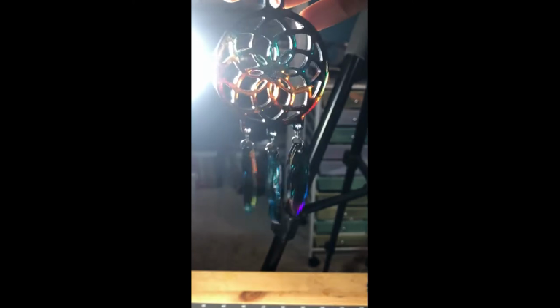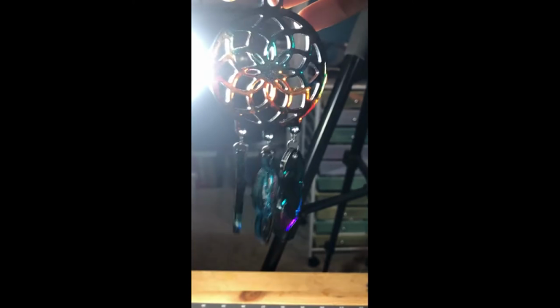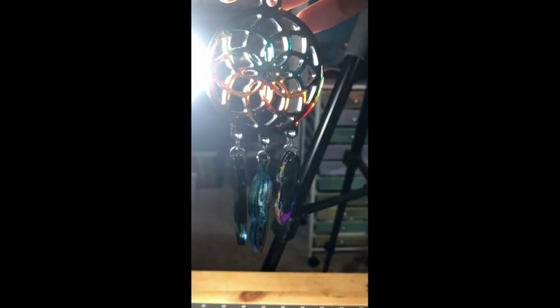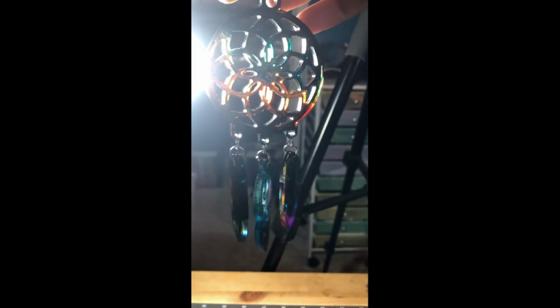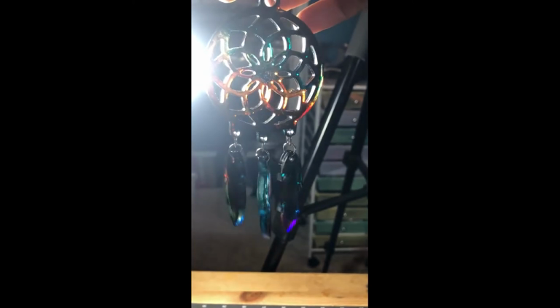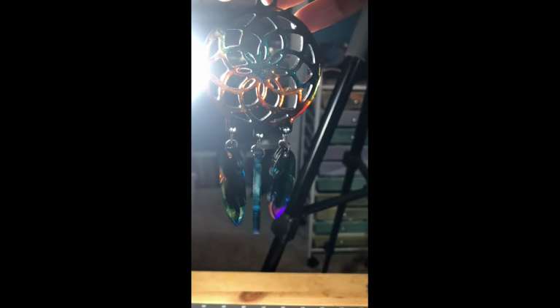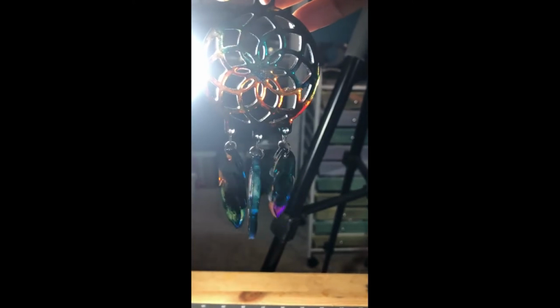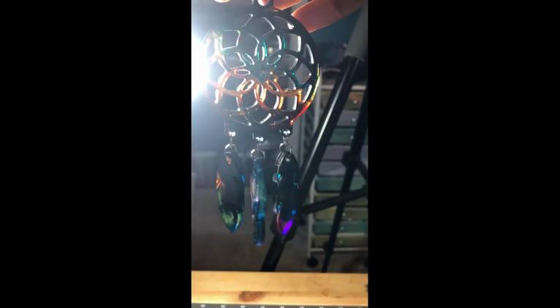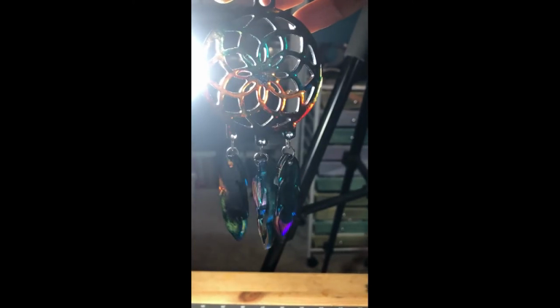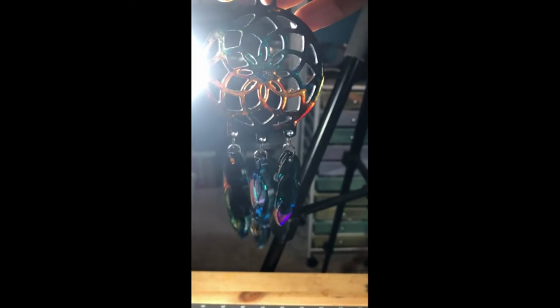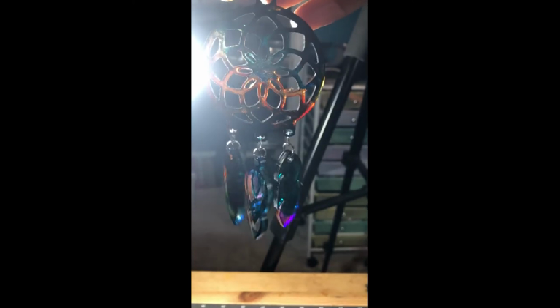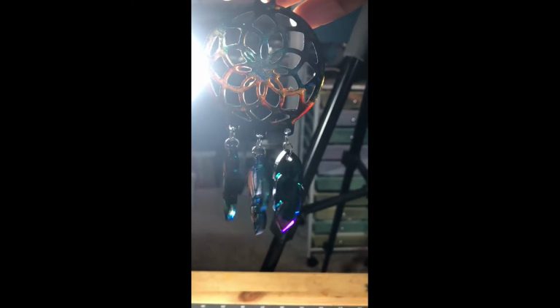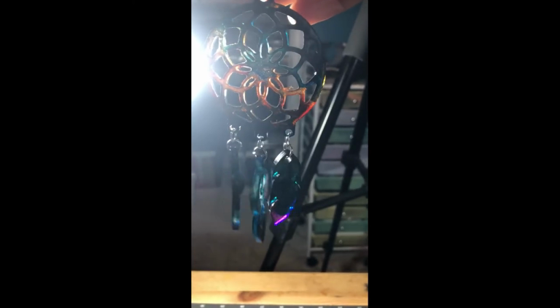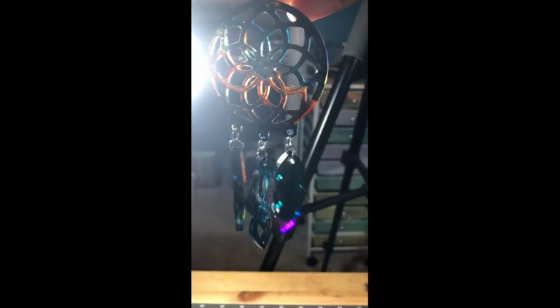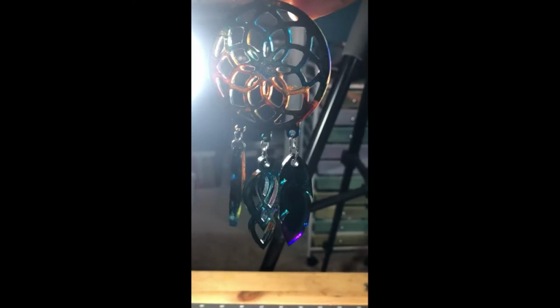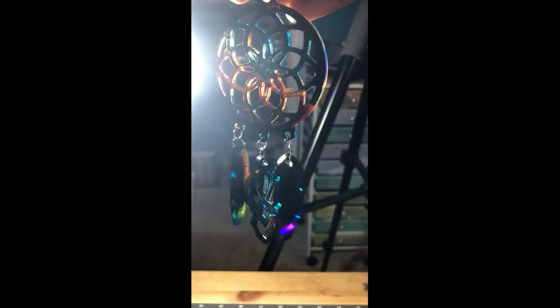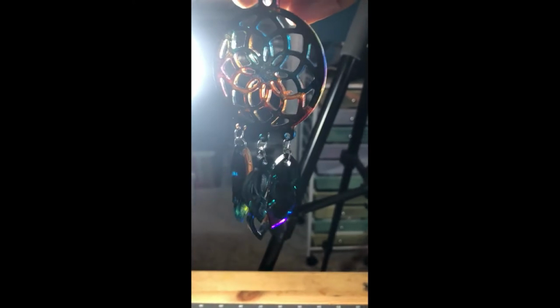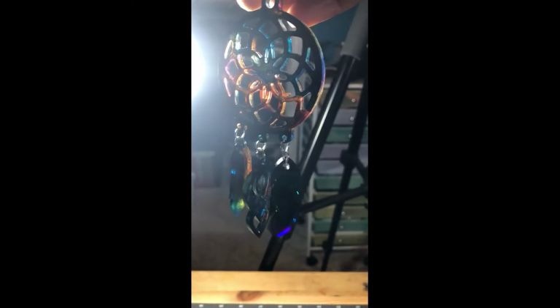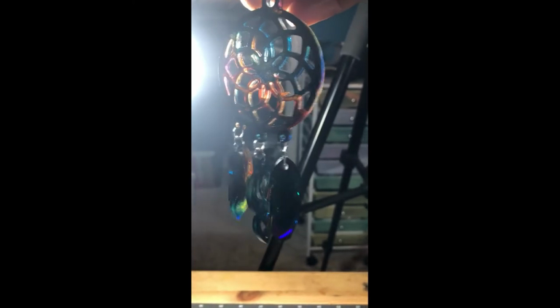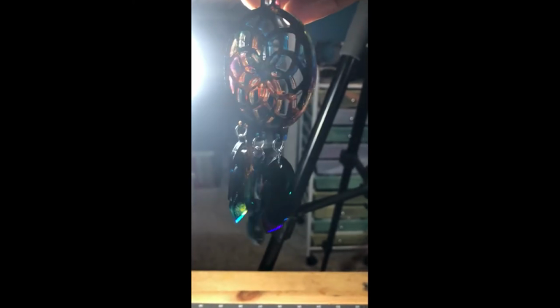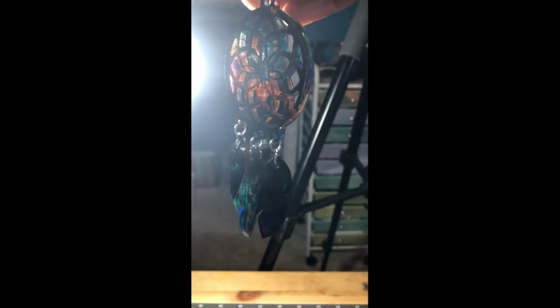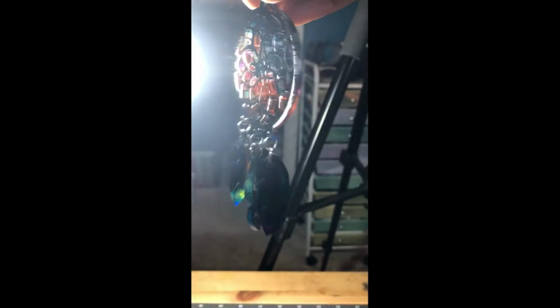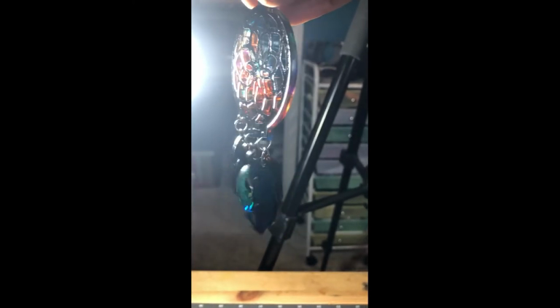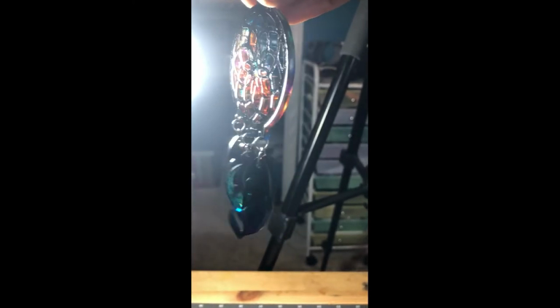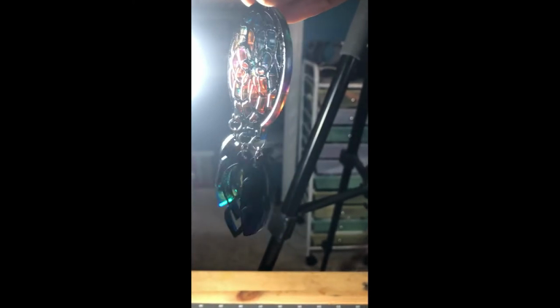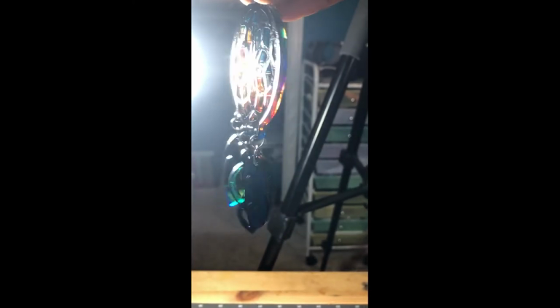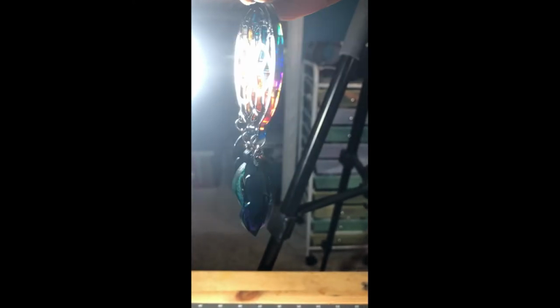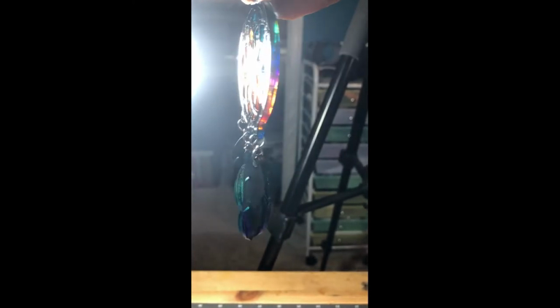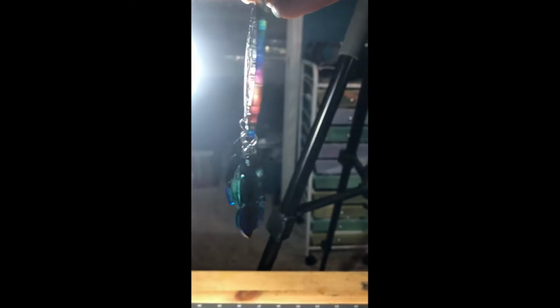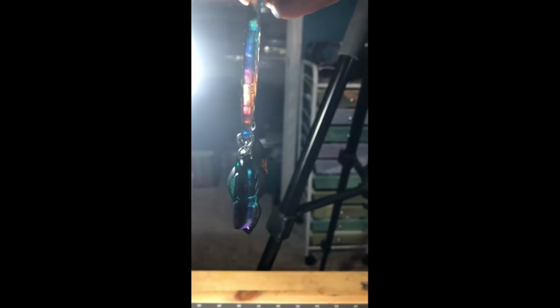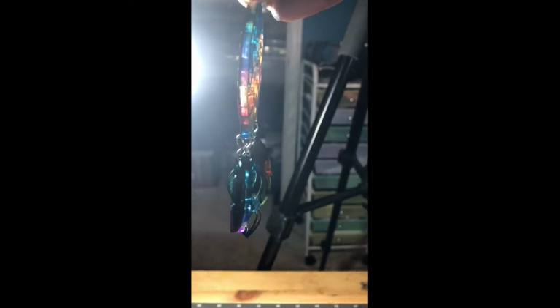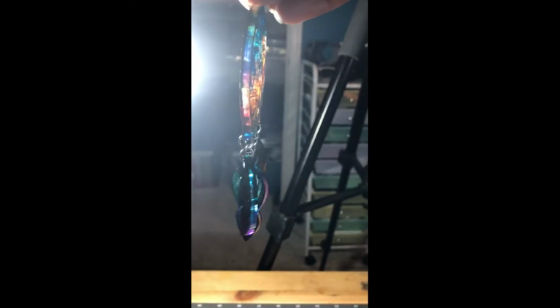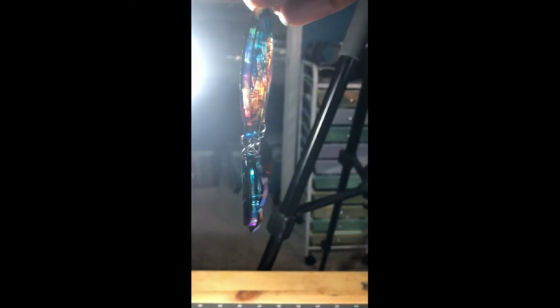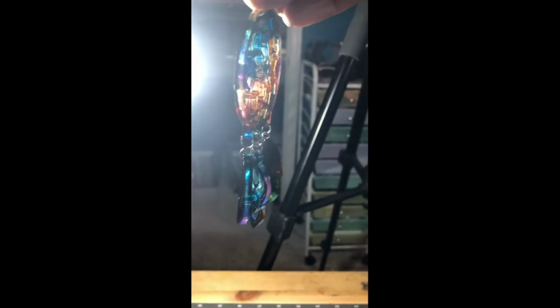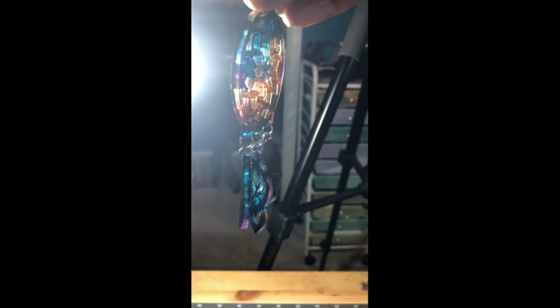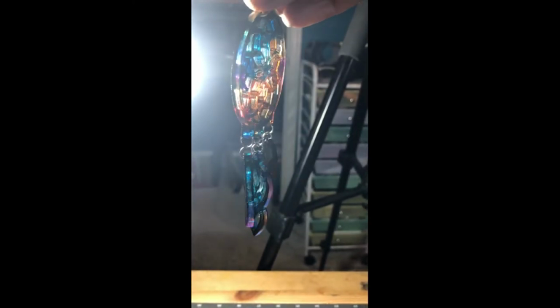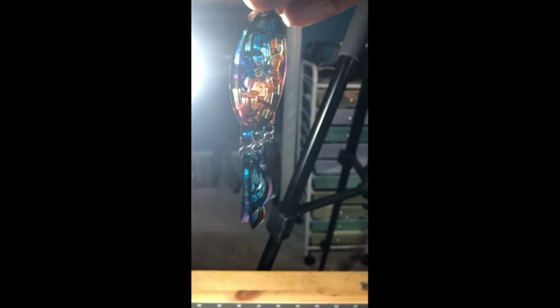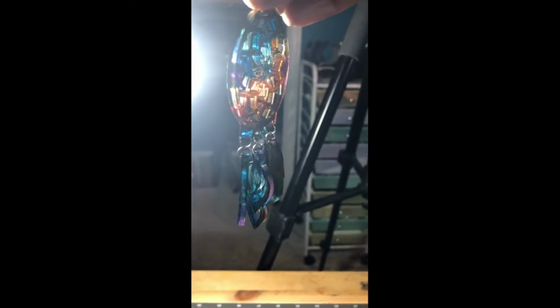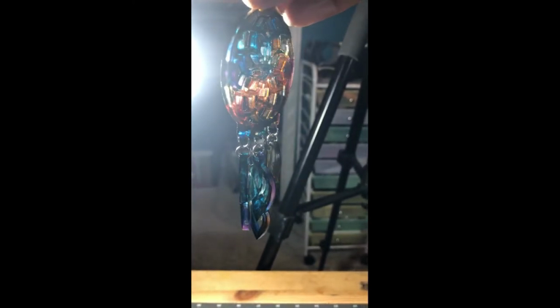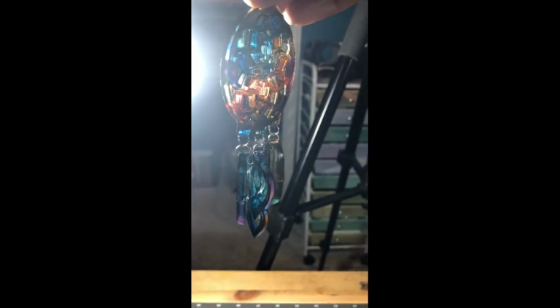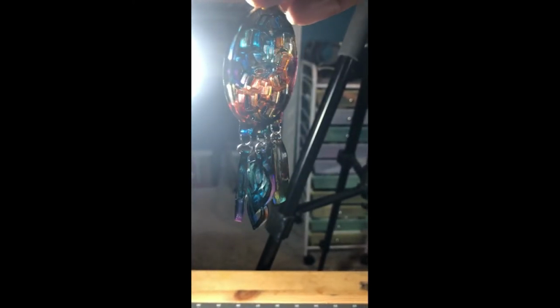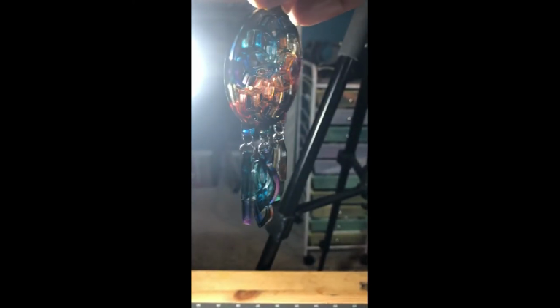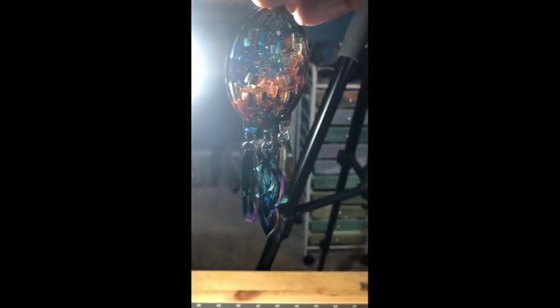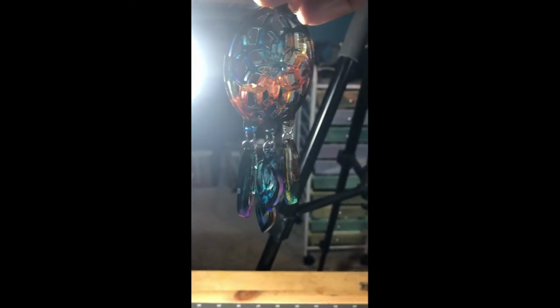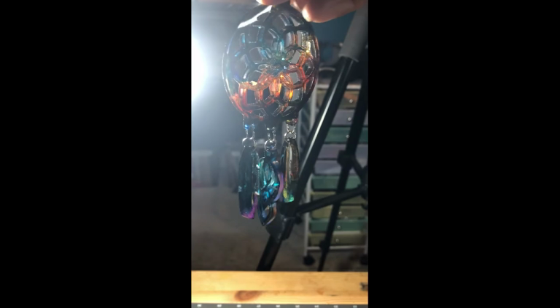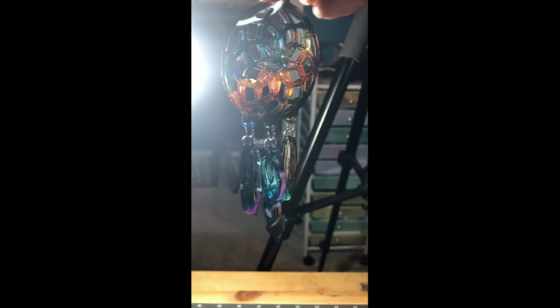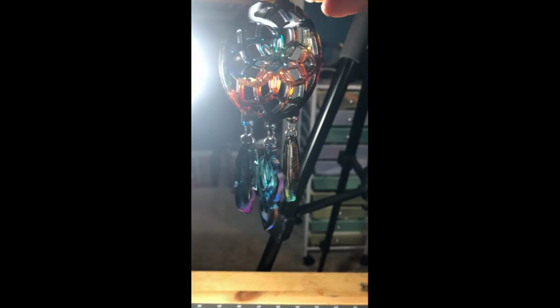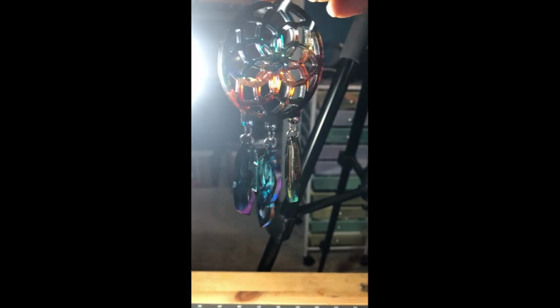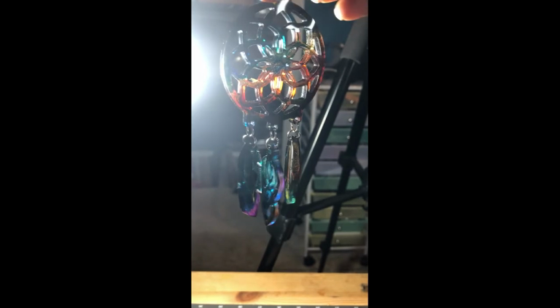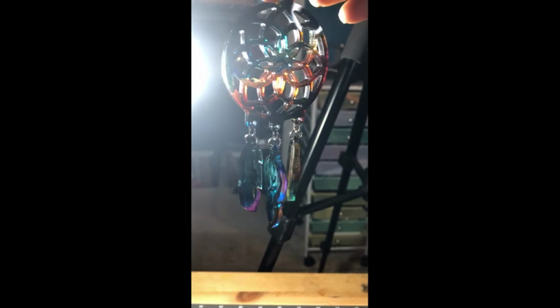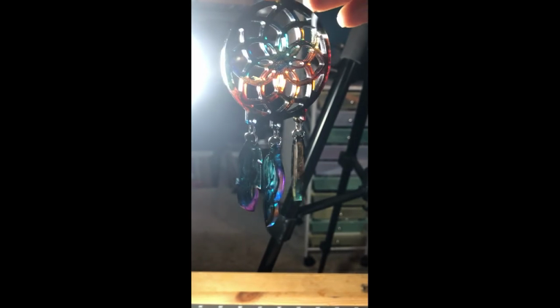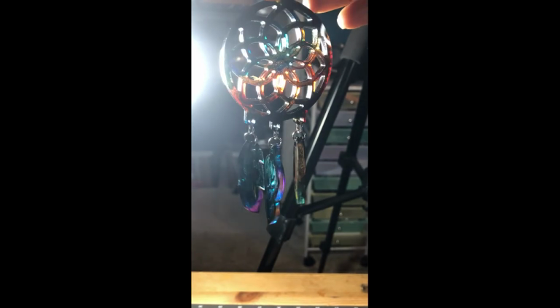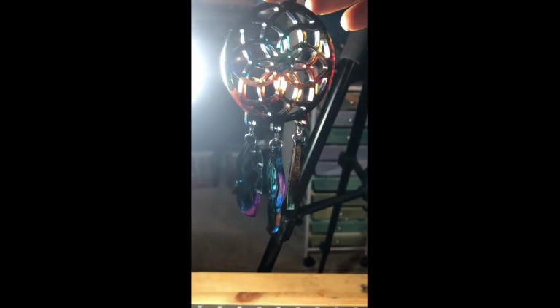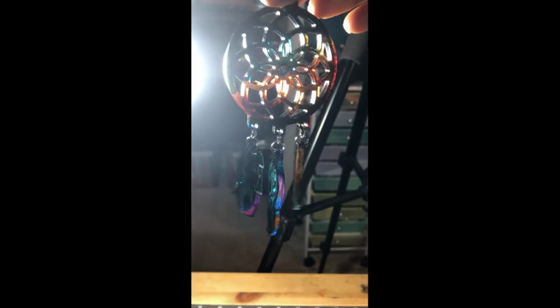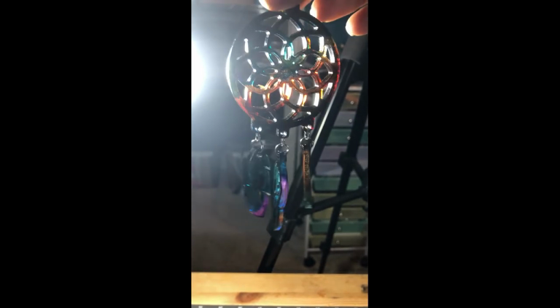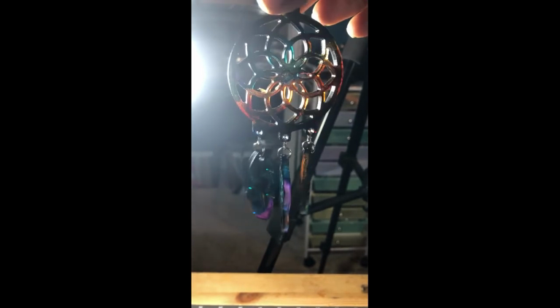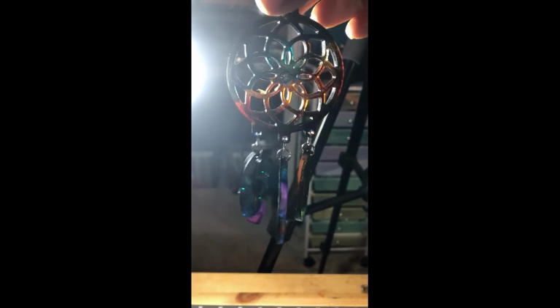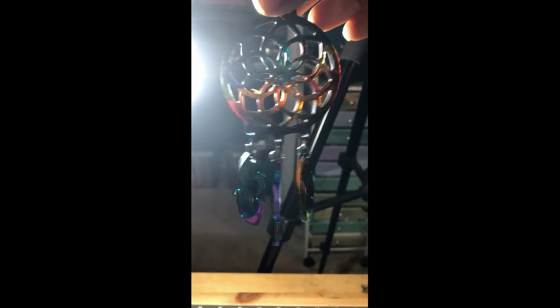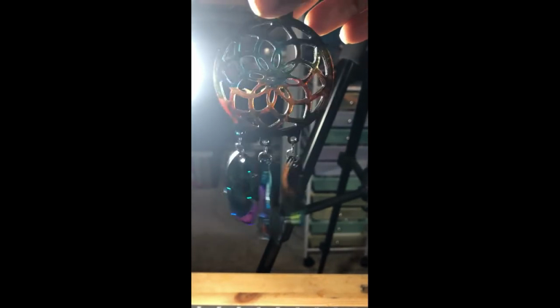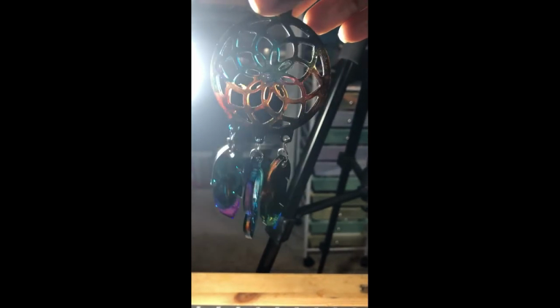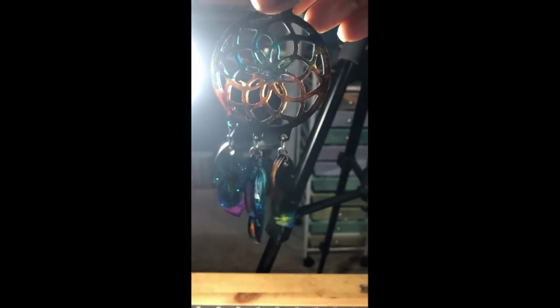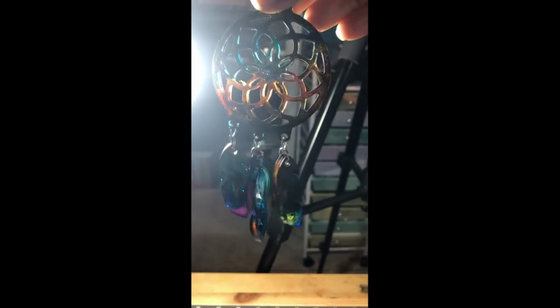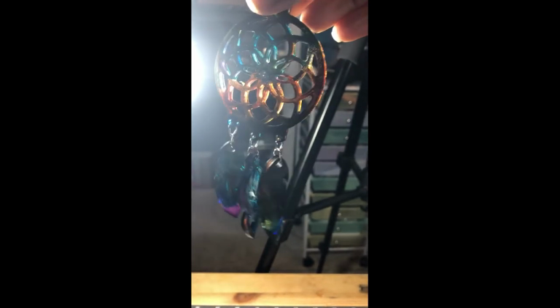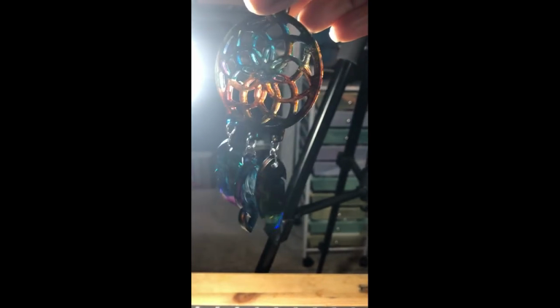Hey everybody, and welcome back to Crafting Made Easy. If you're interested to see how I made this dream catcher keychain, stand by.